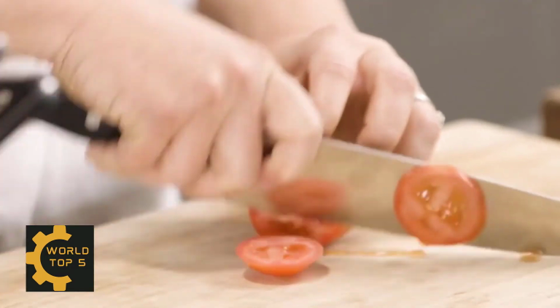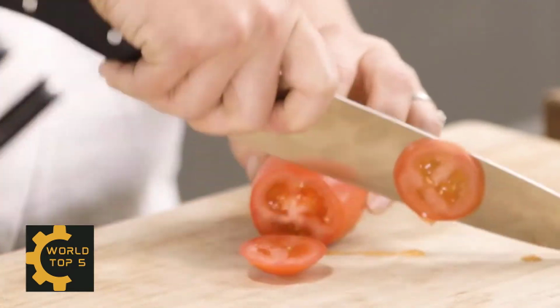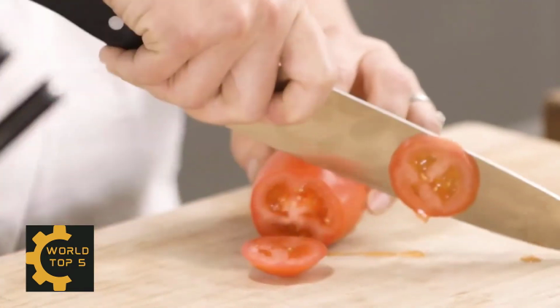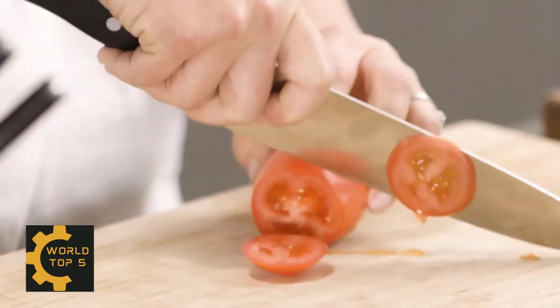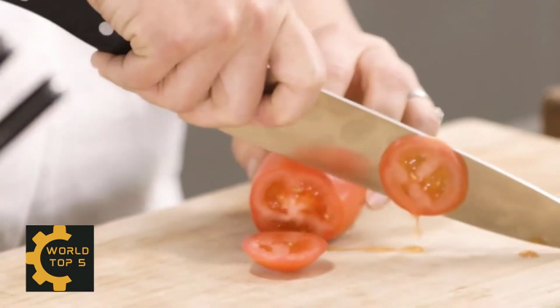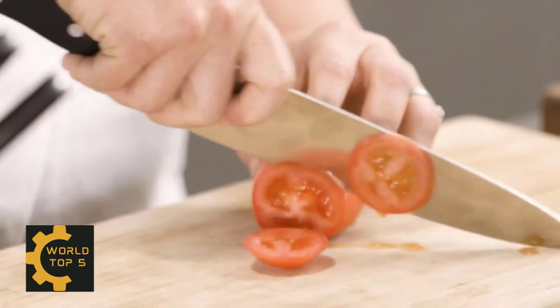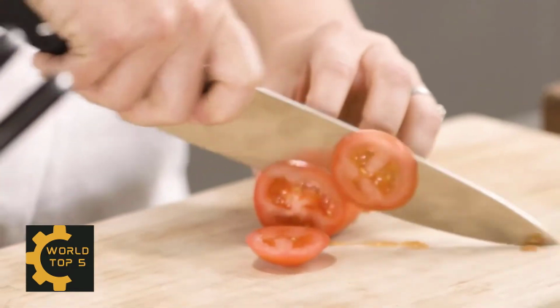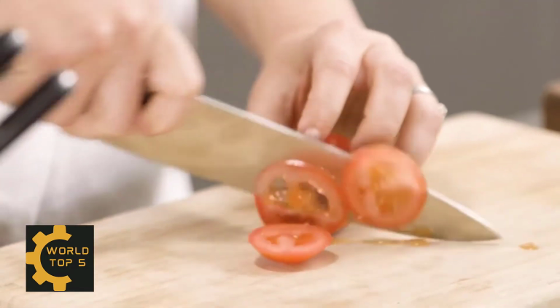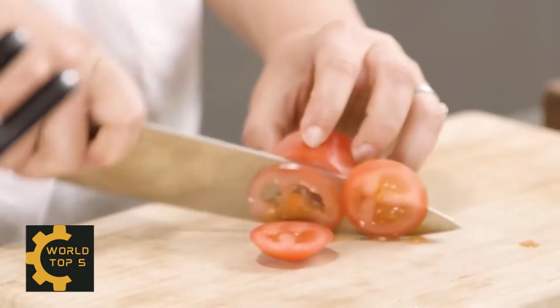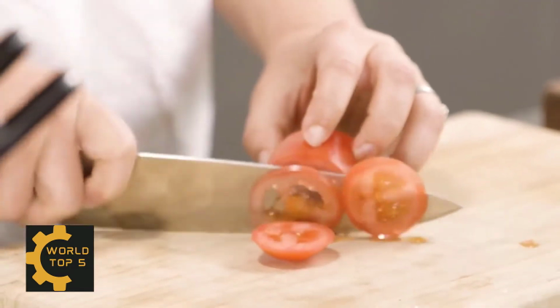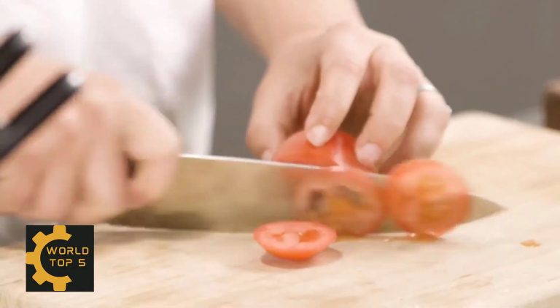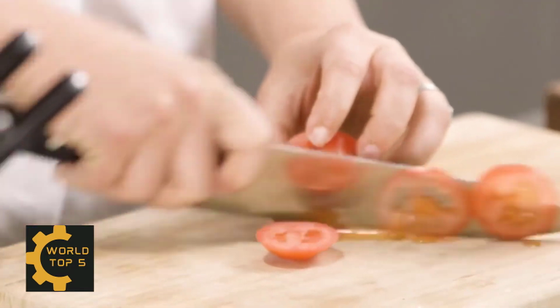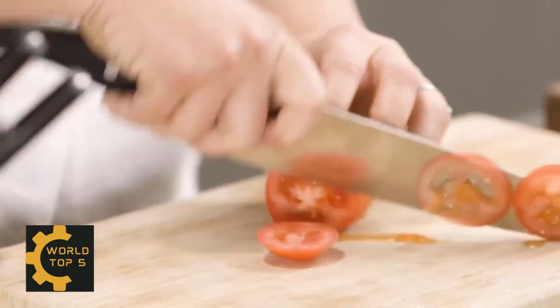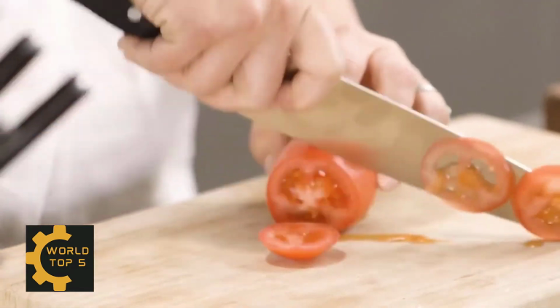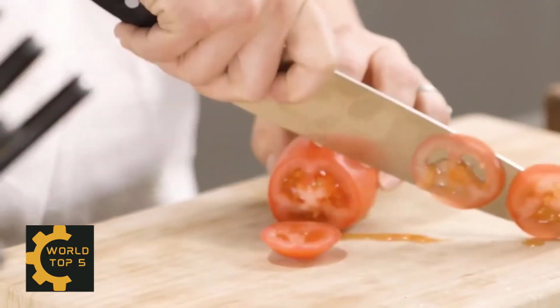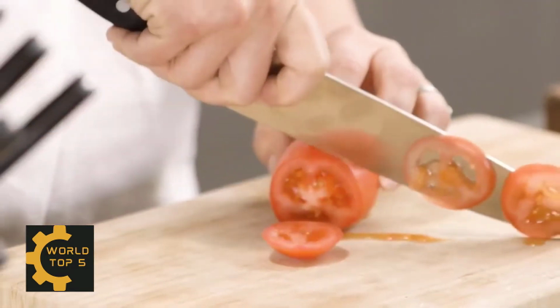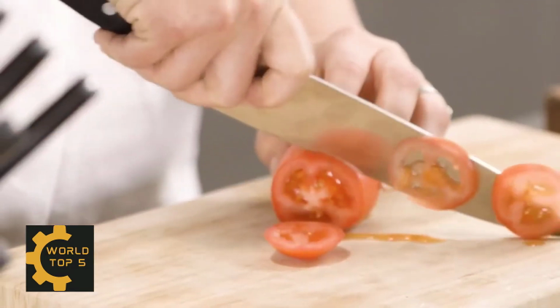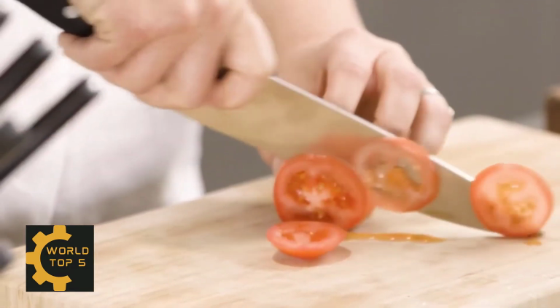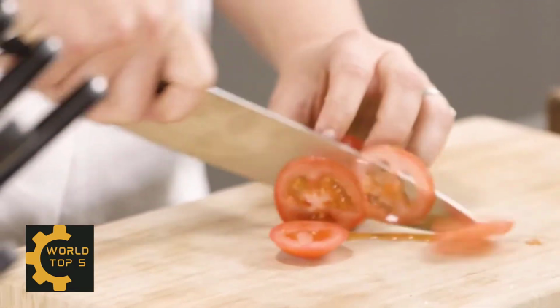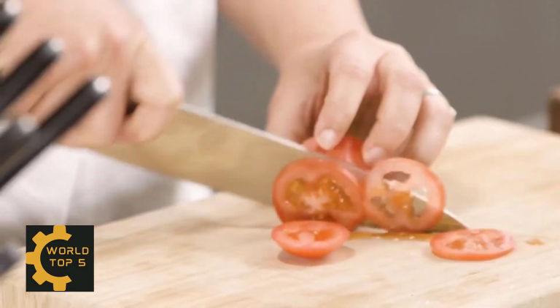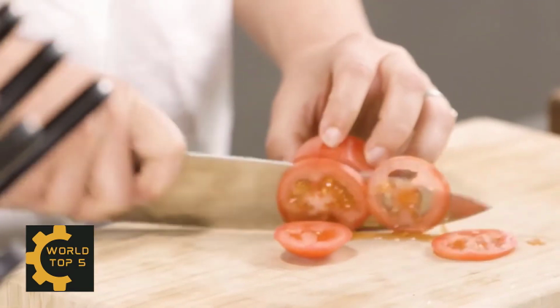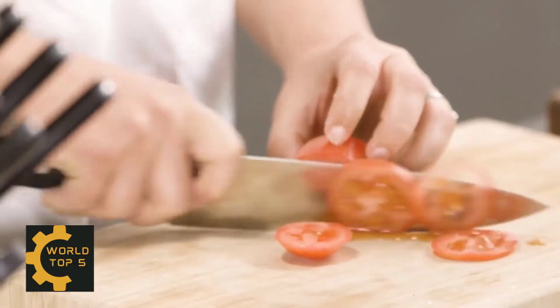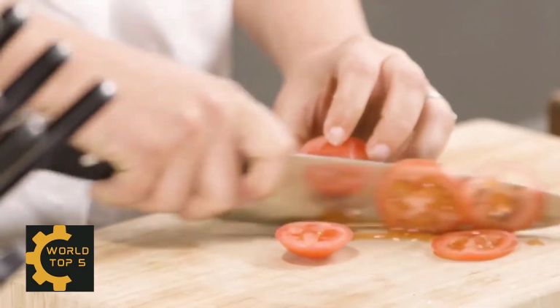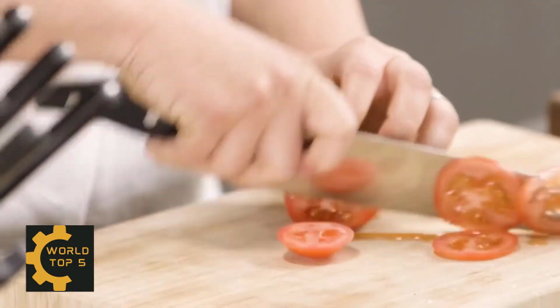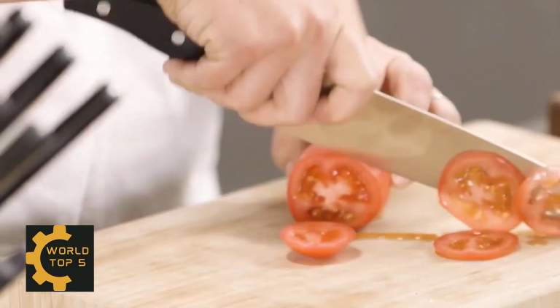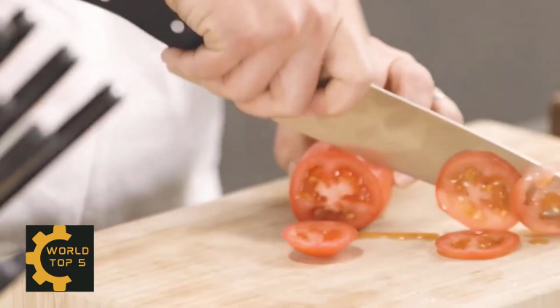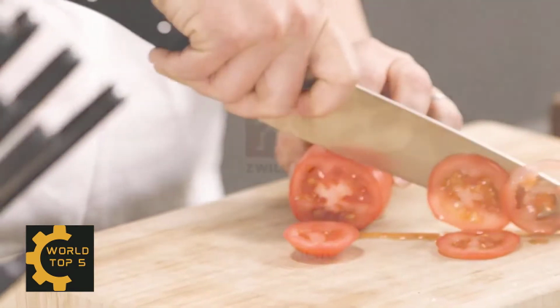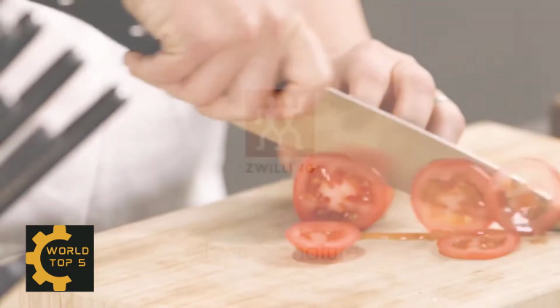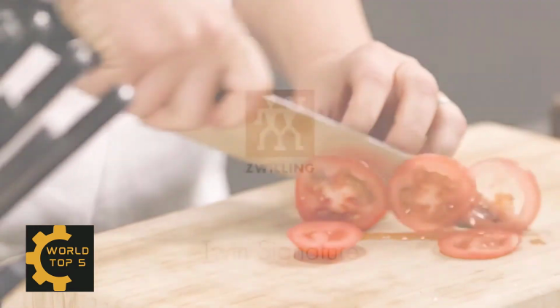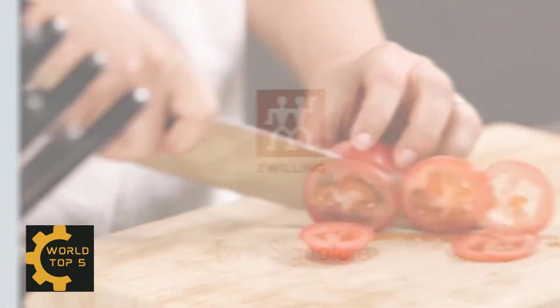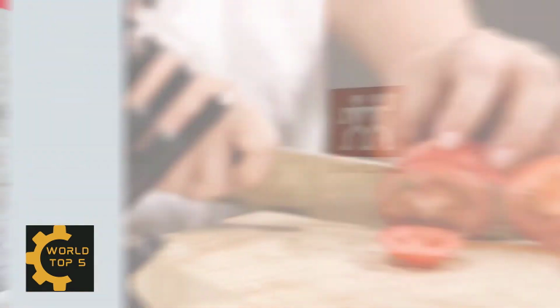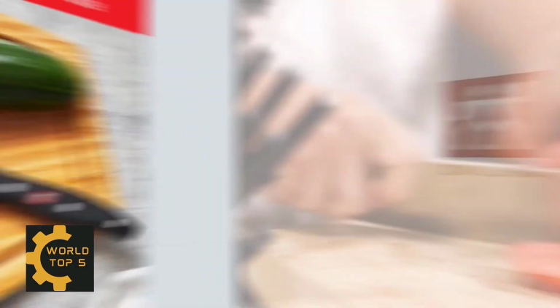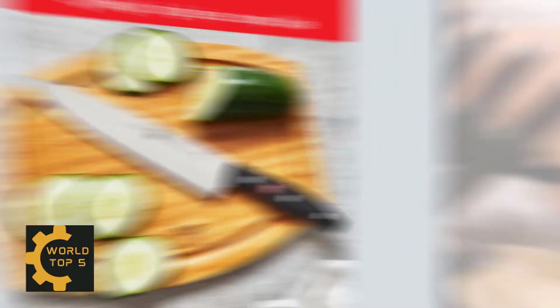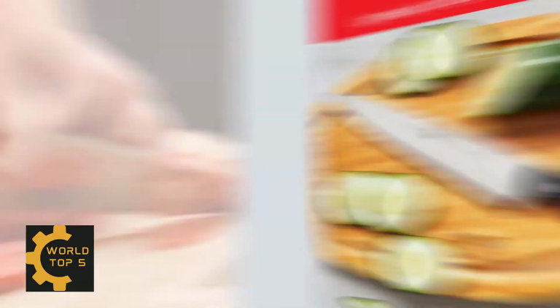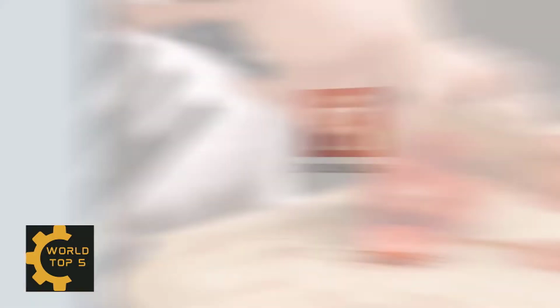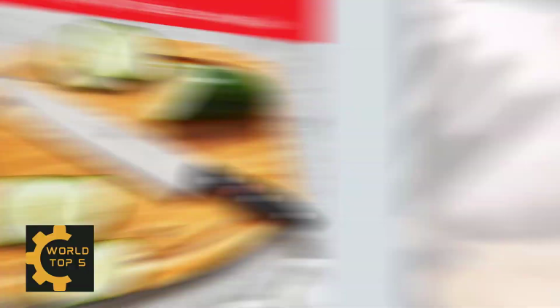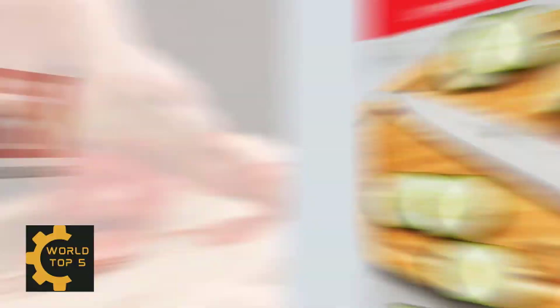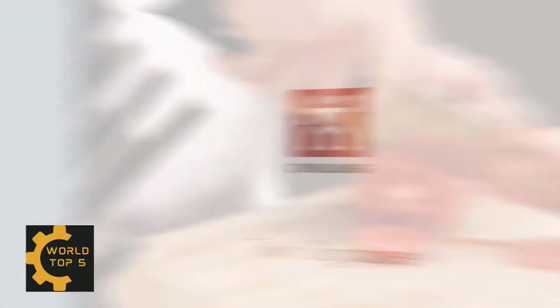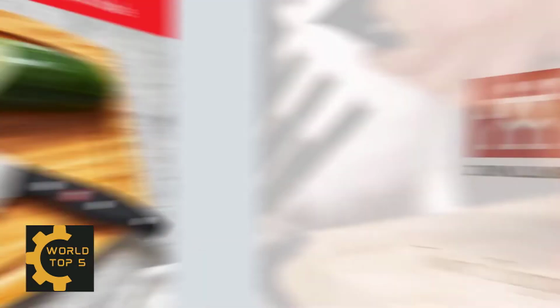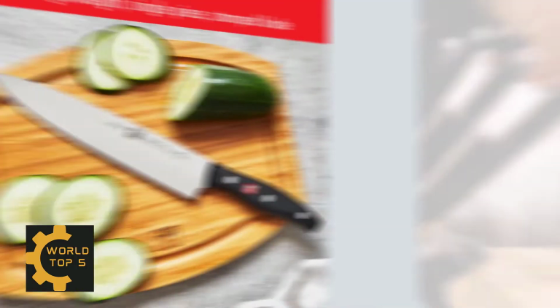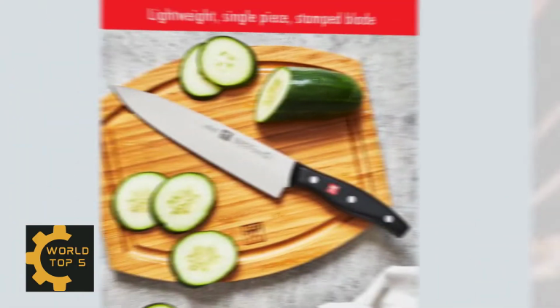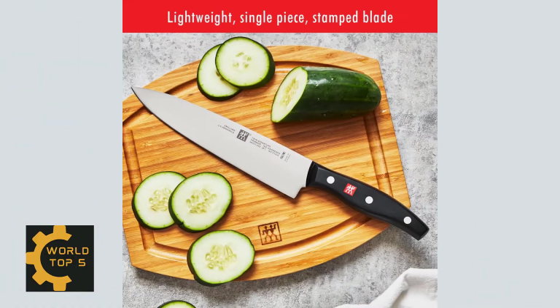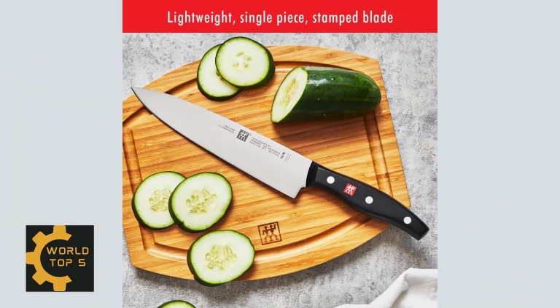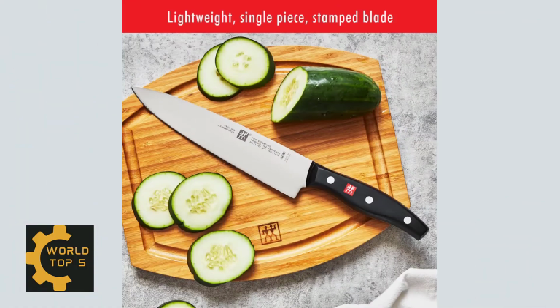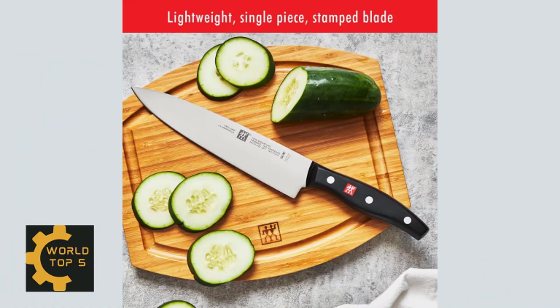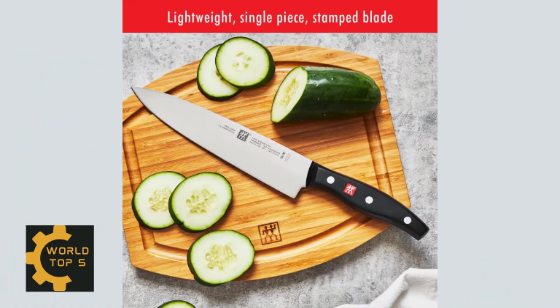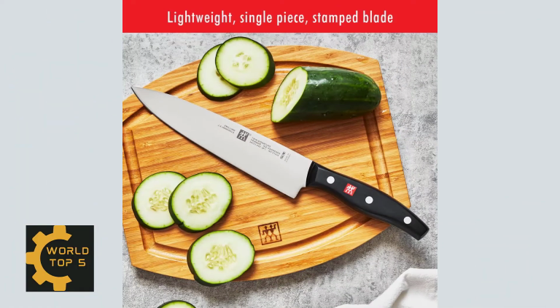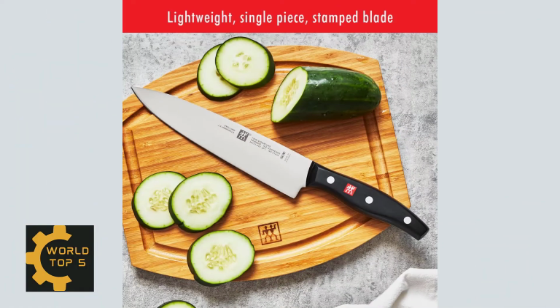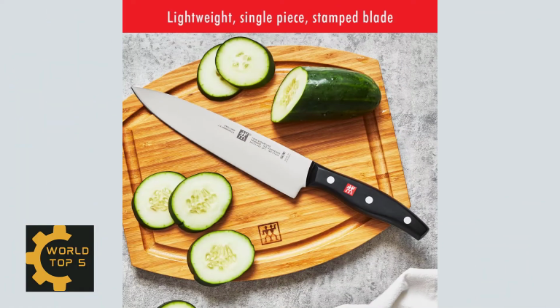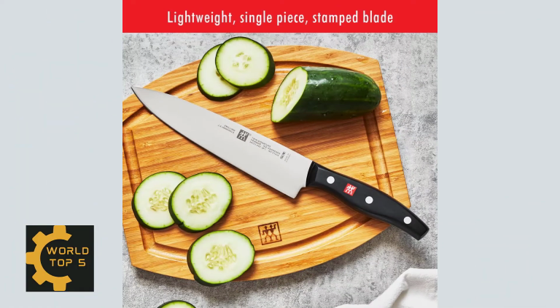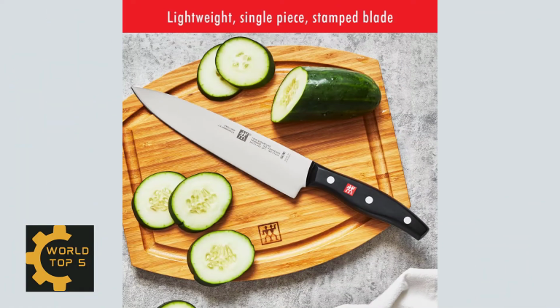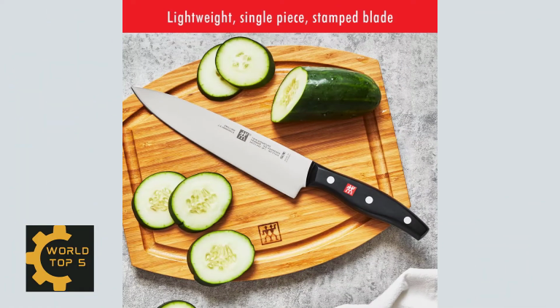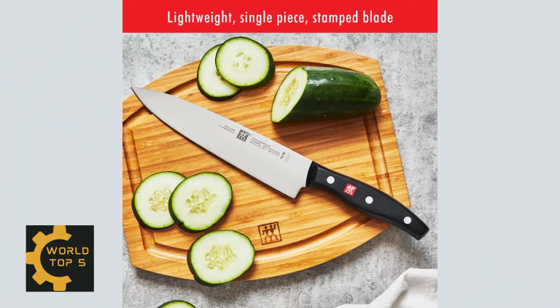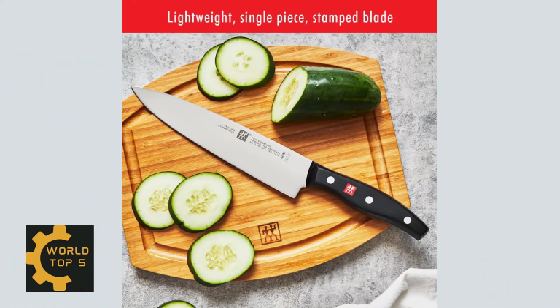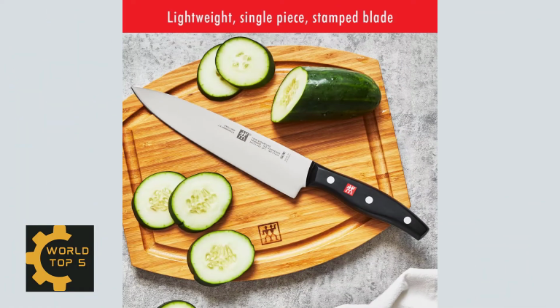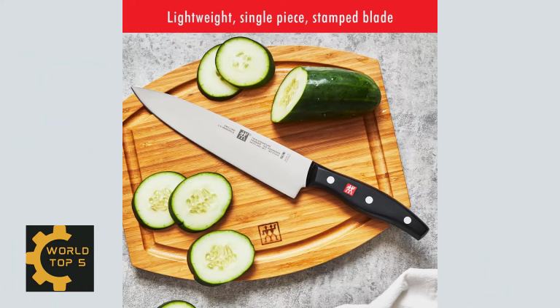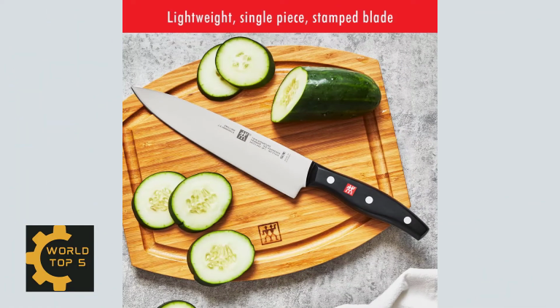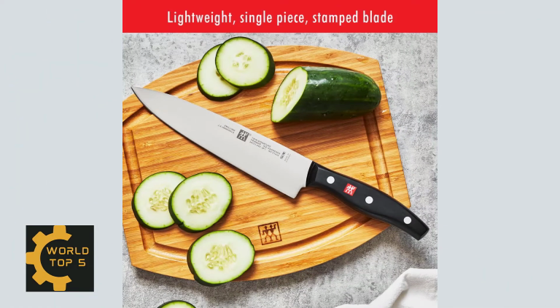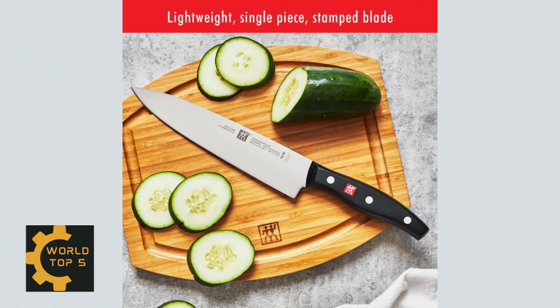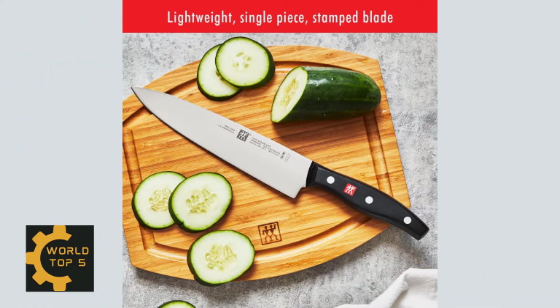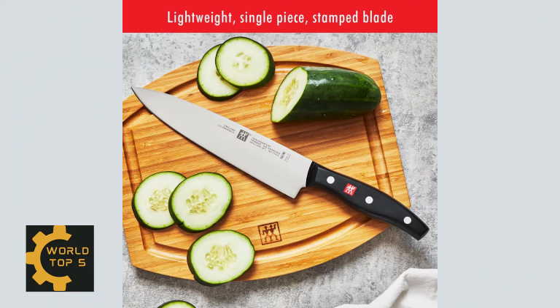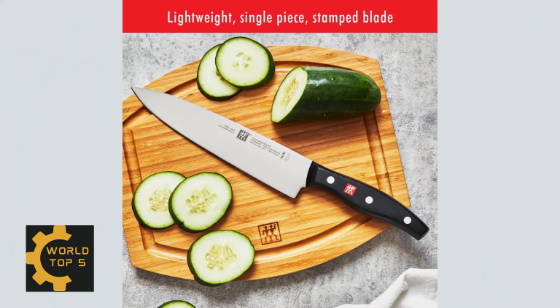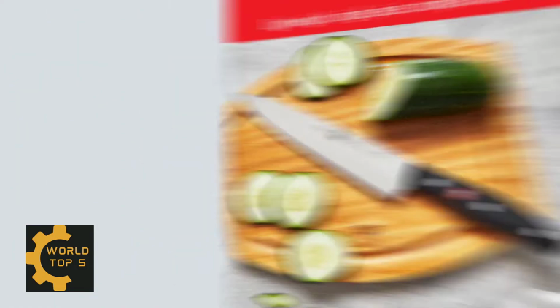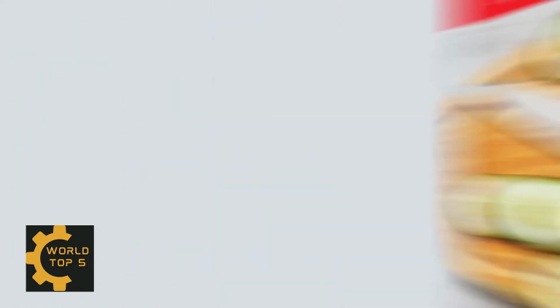The ergonomic polymer handle is perfectly bonded to a full tang. With a full tang blade, the steel runs from the tip of the knife all the way into the handle.